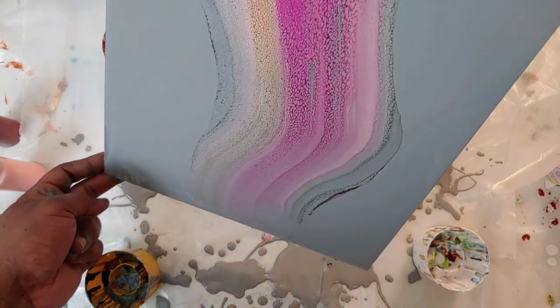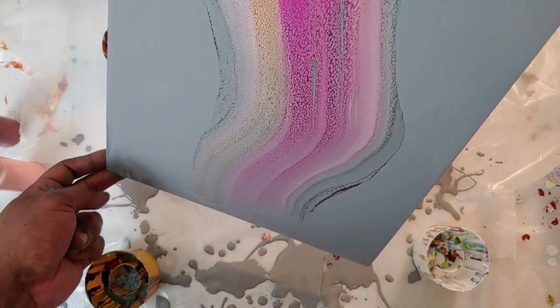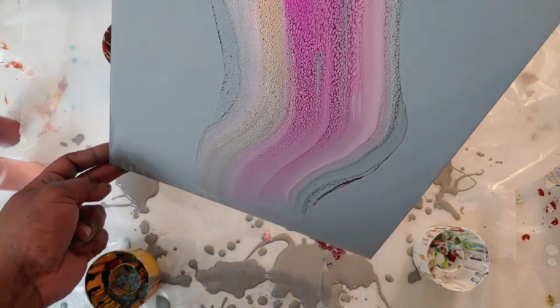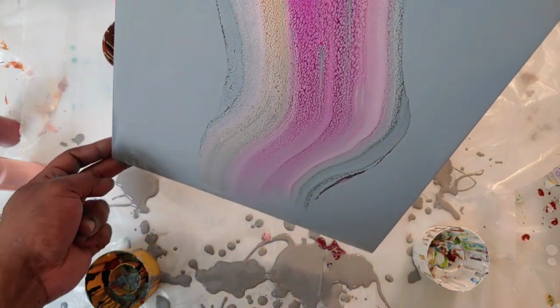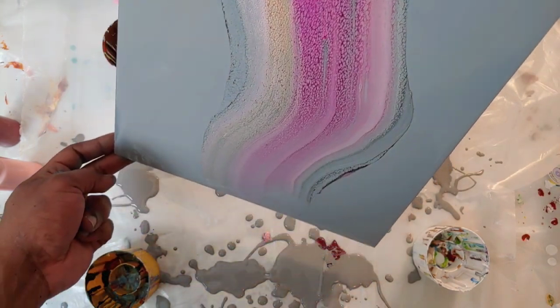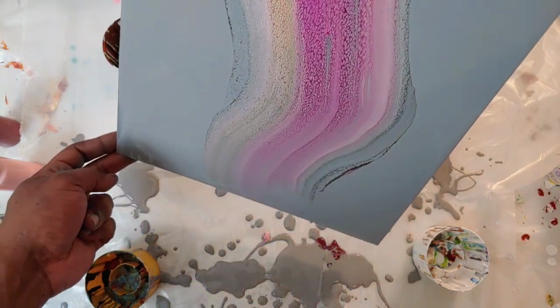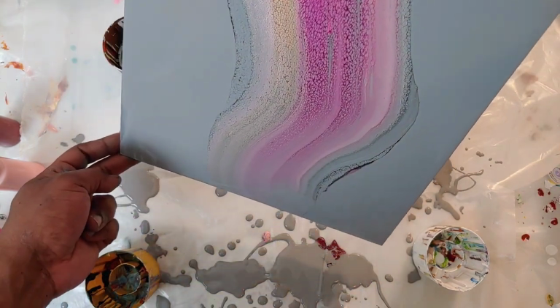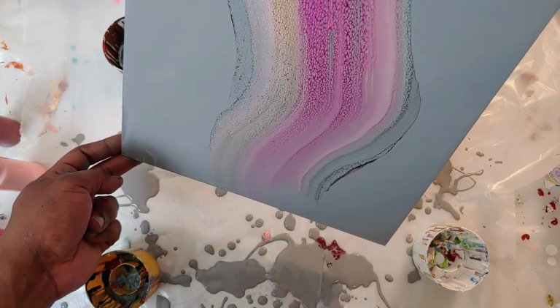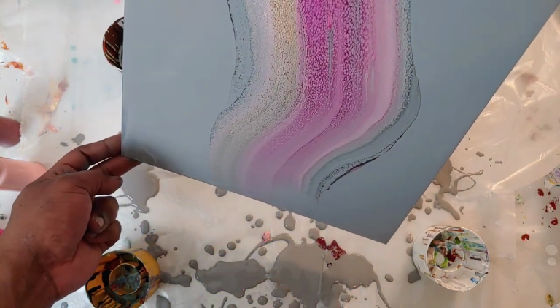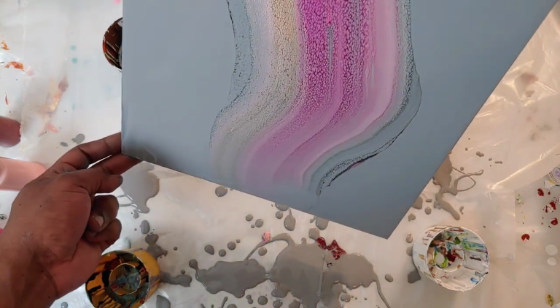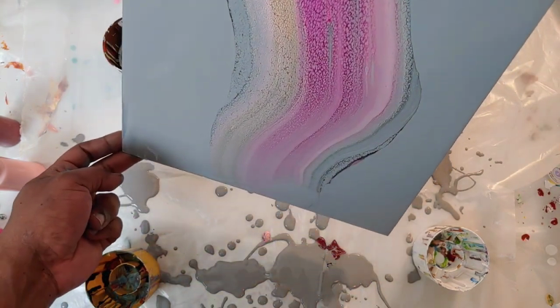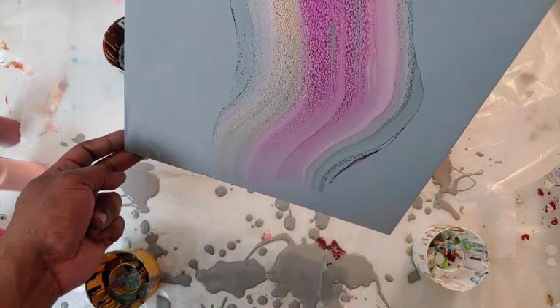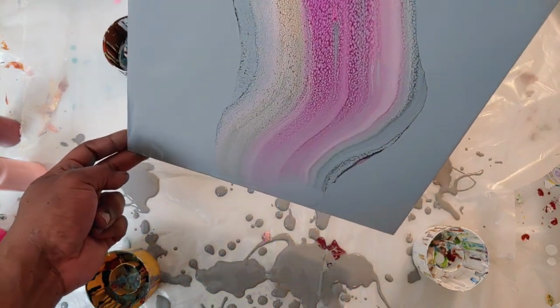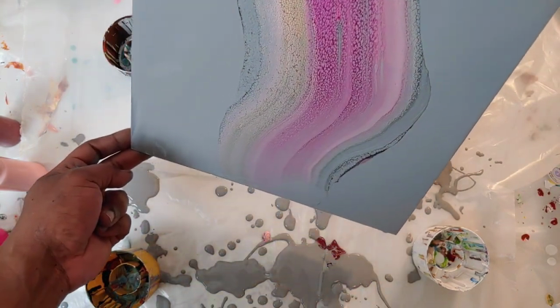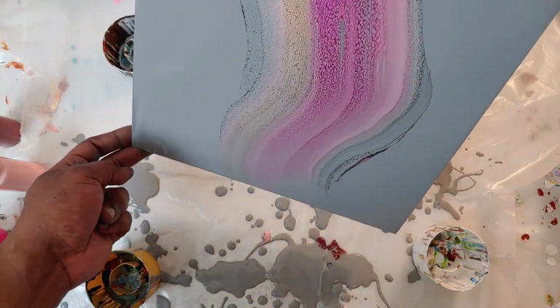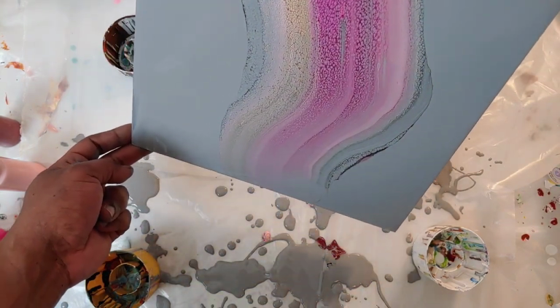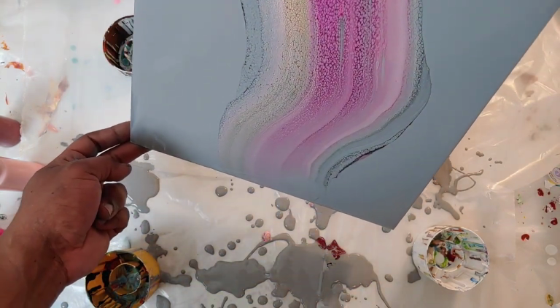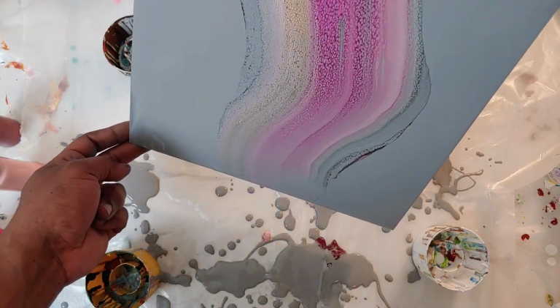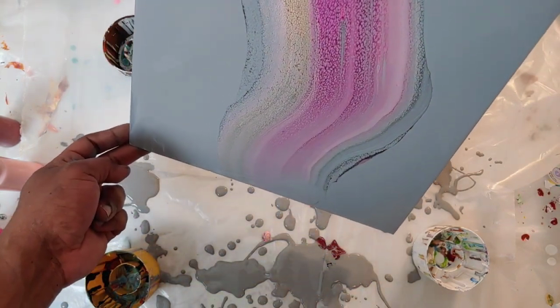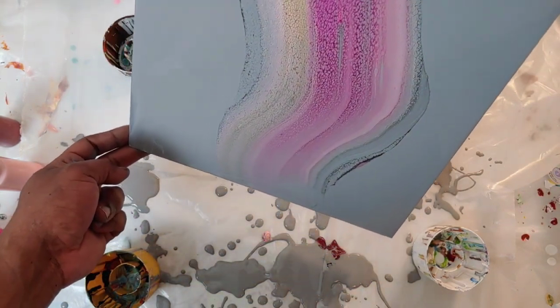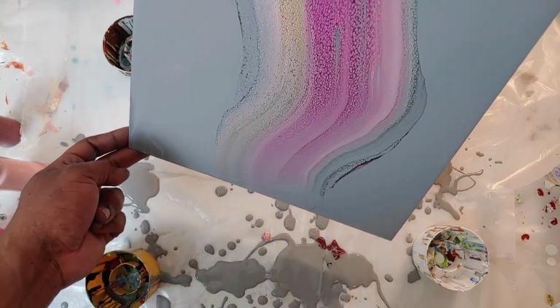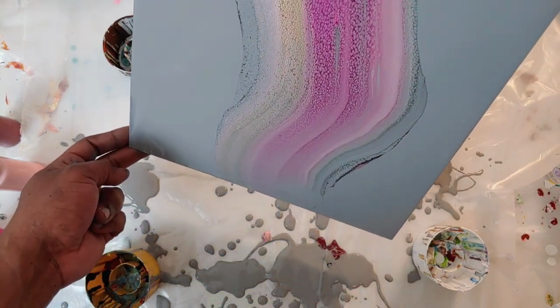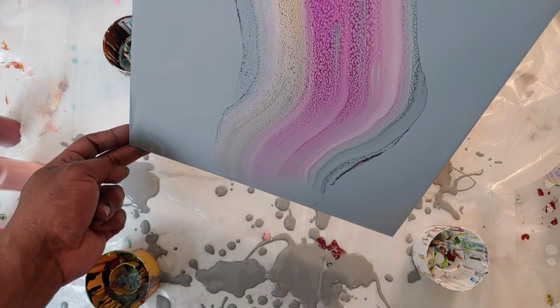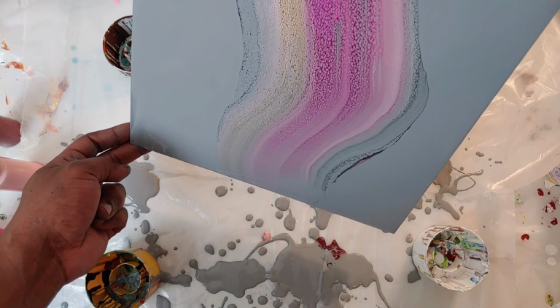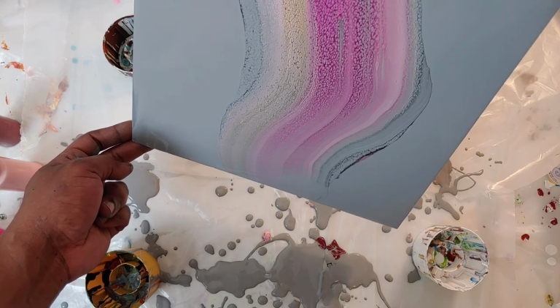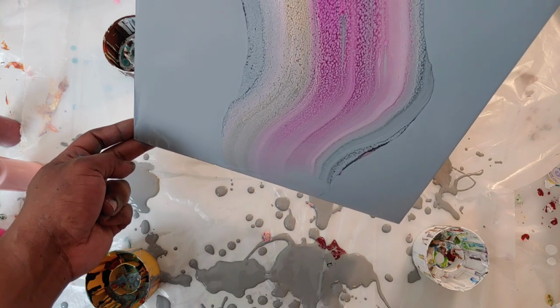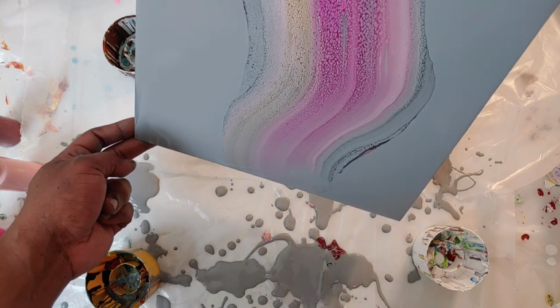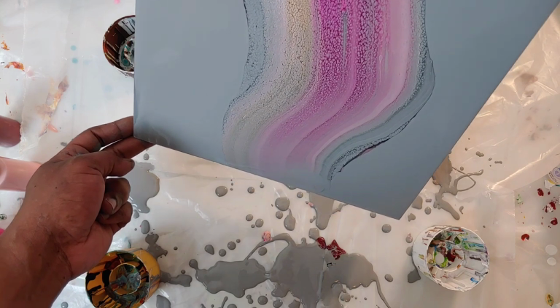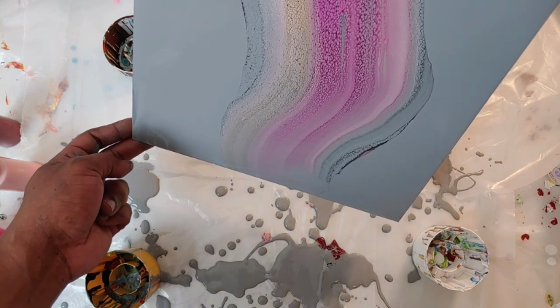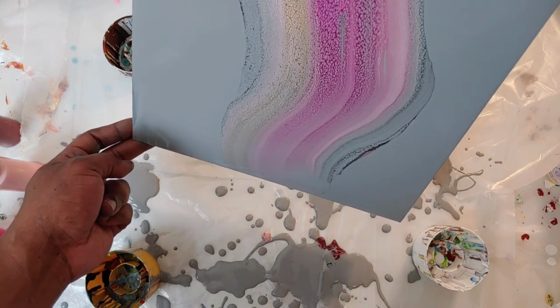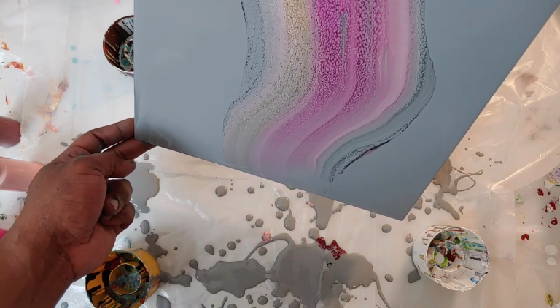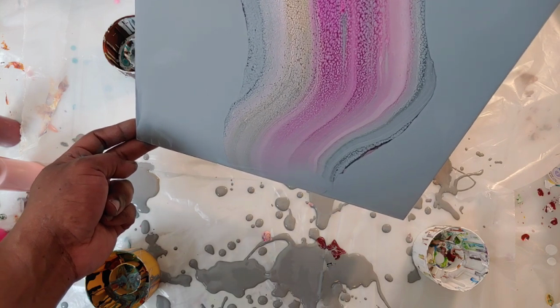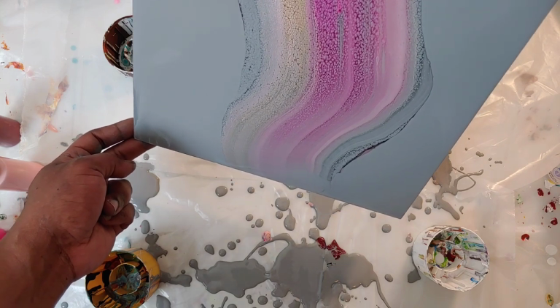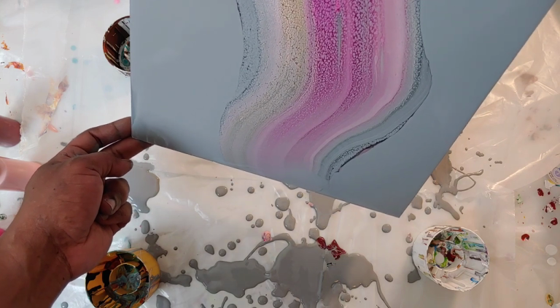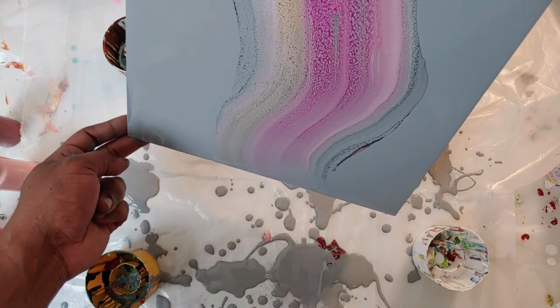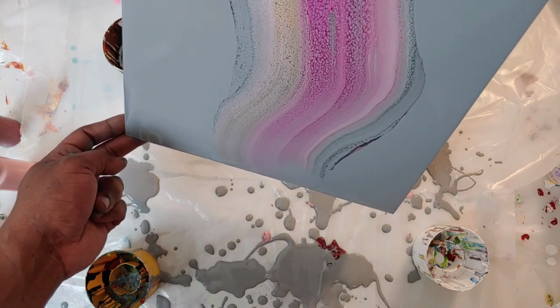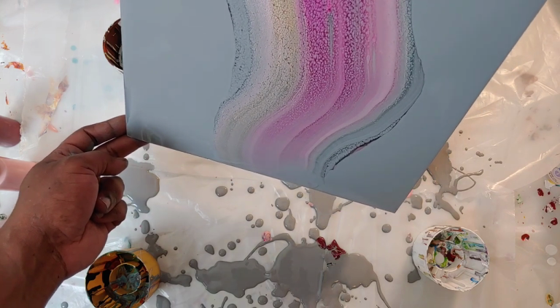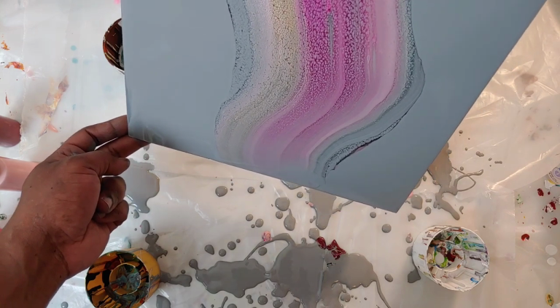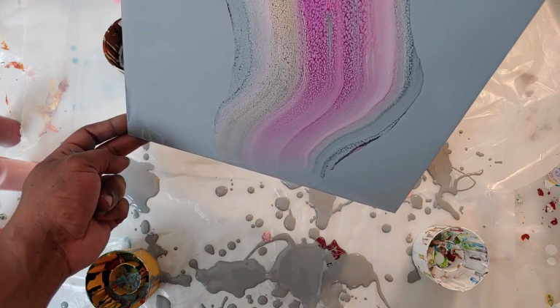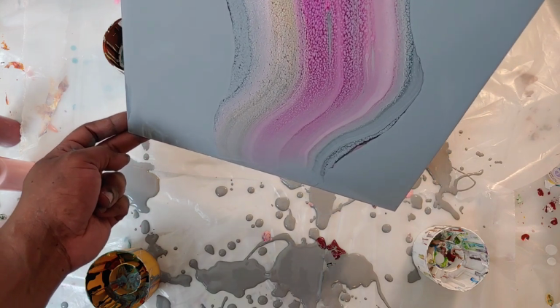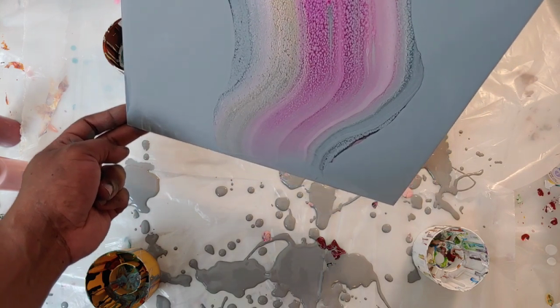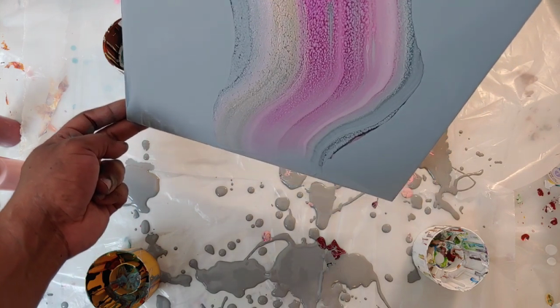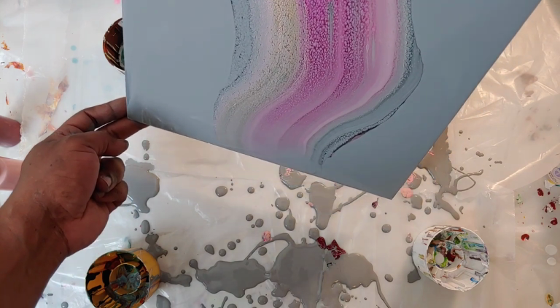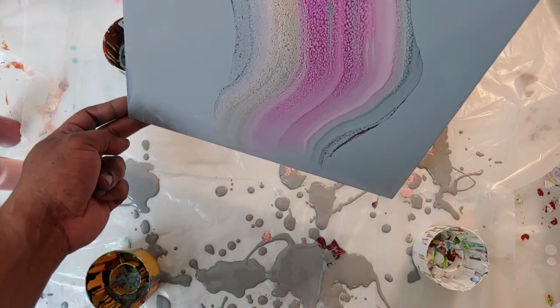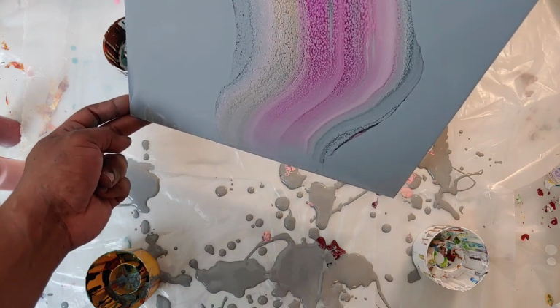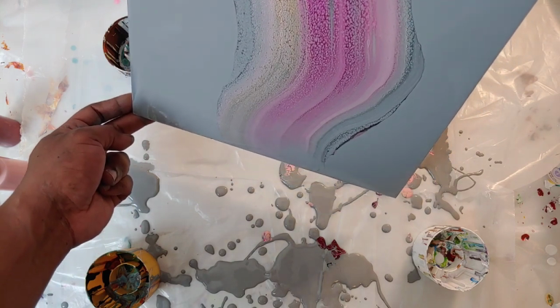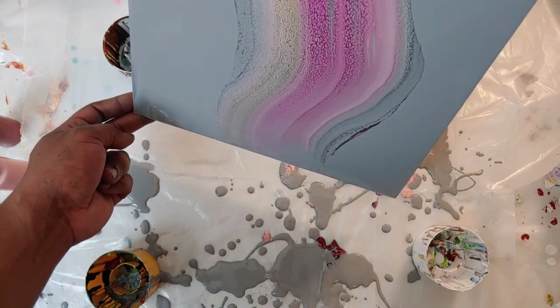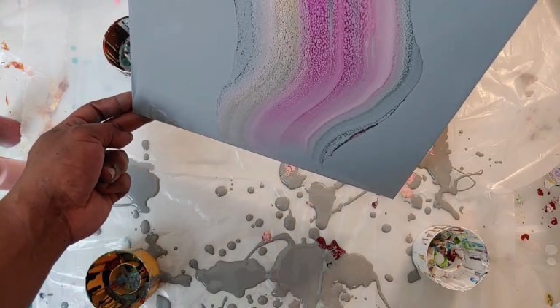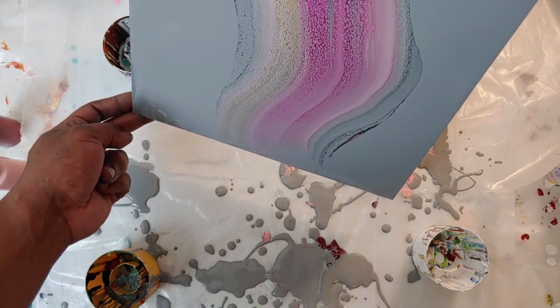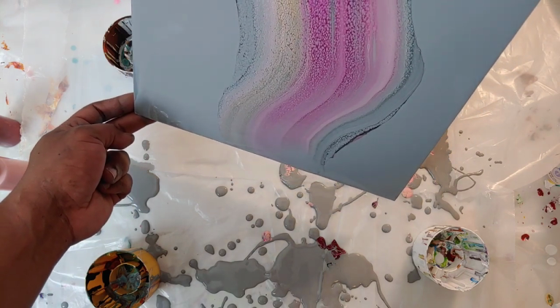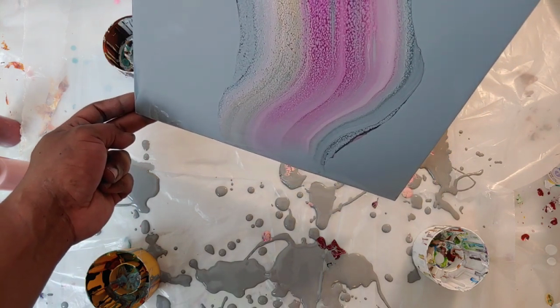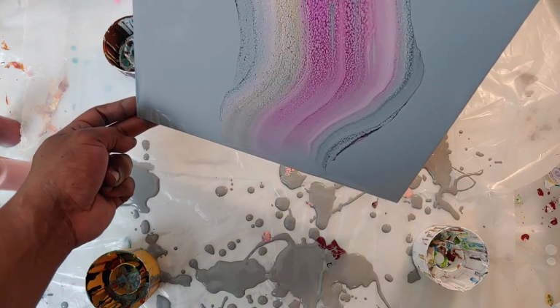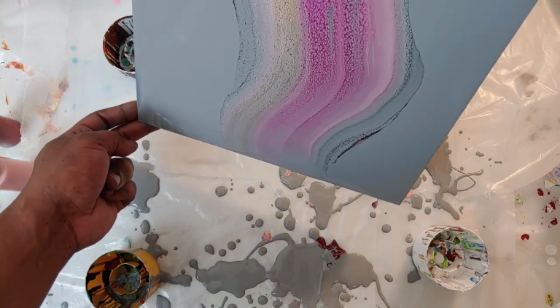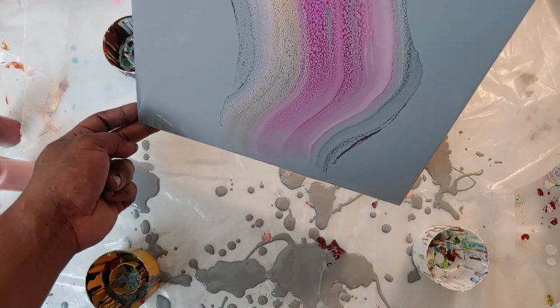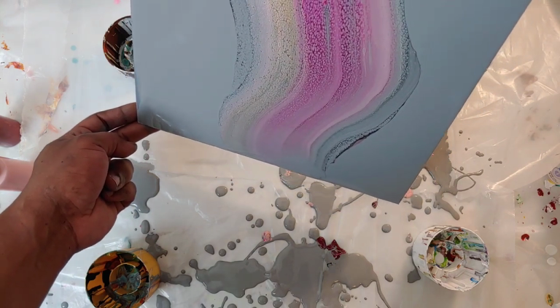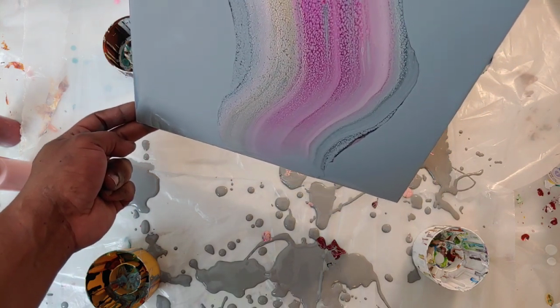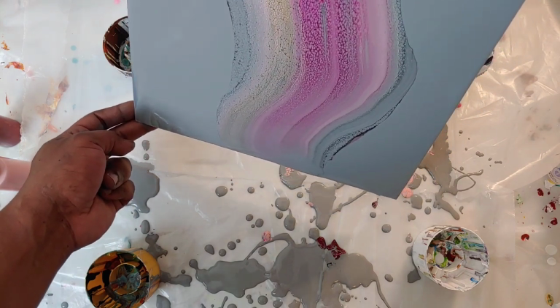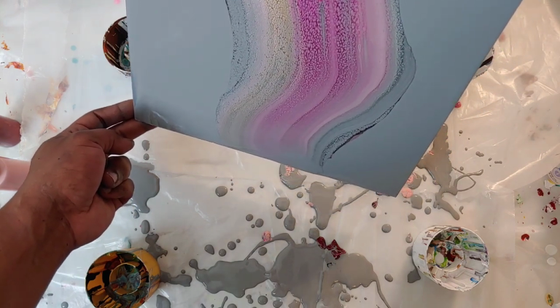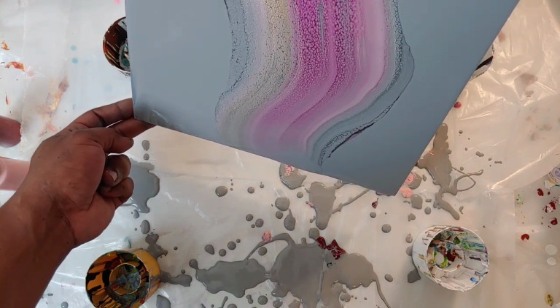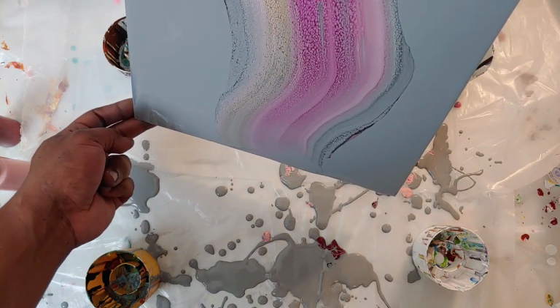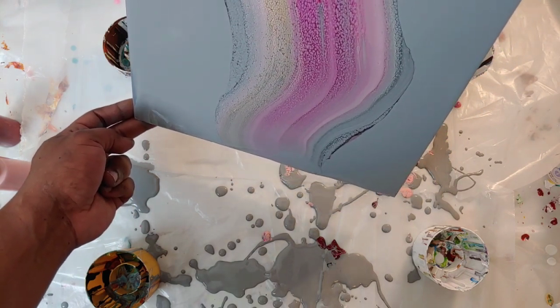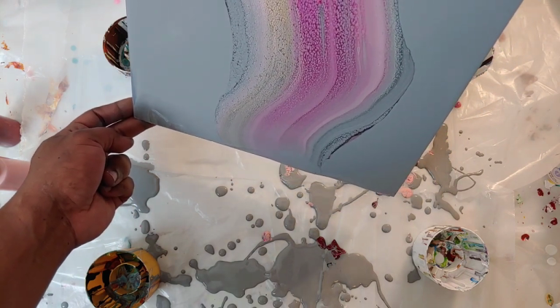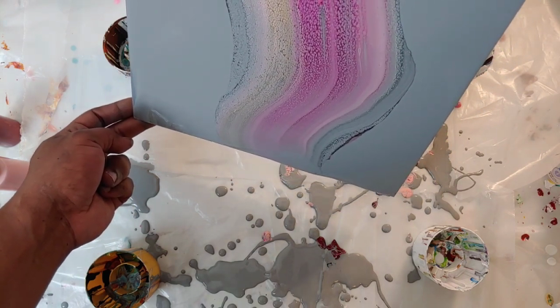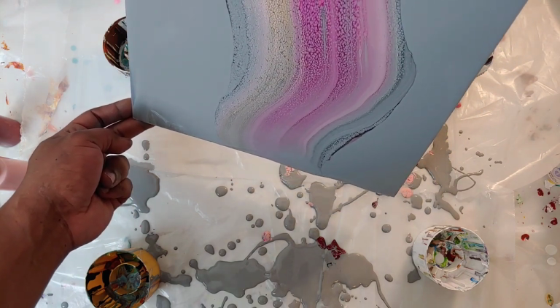Now we're just stretching a little bit towards the bottom, and we will call this one done.